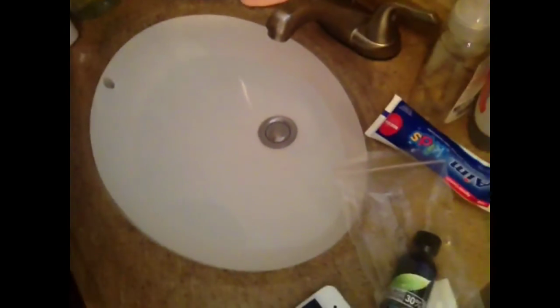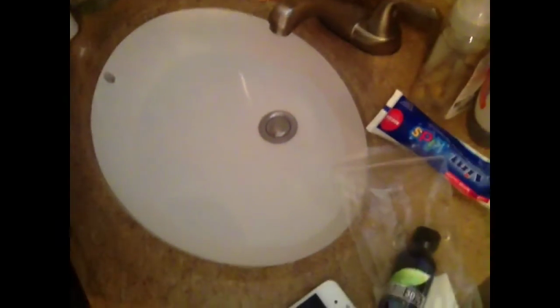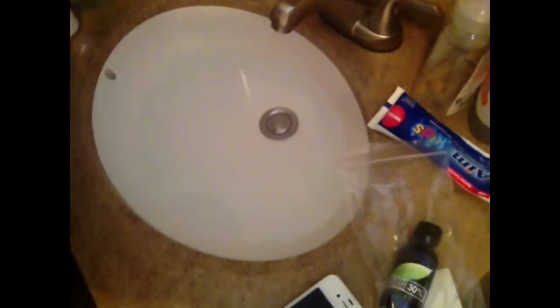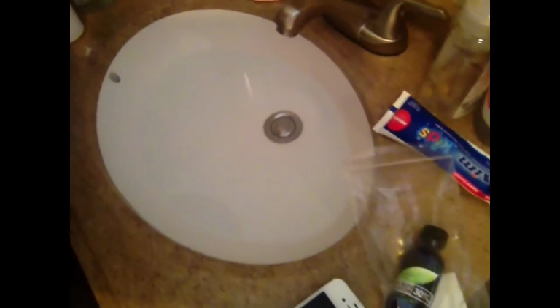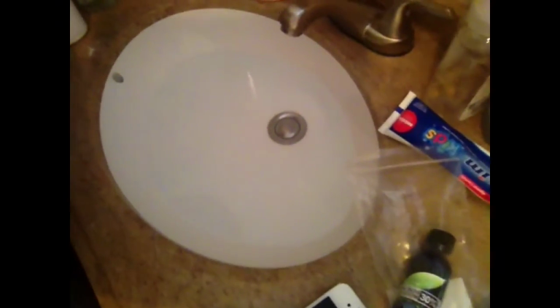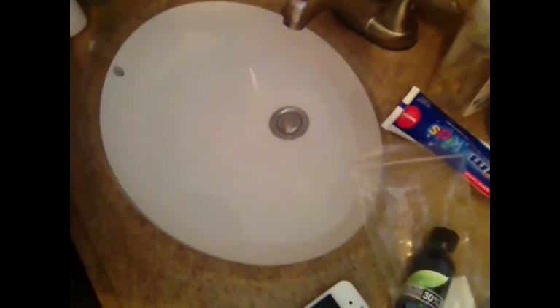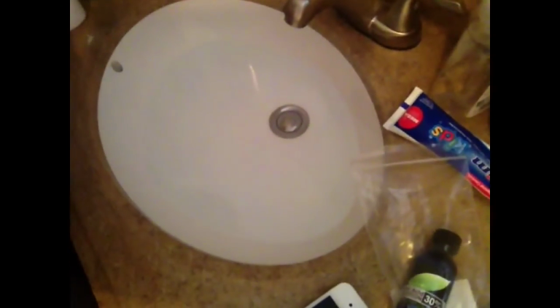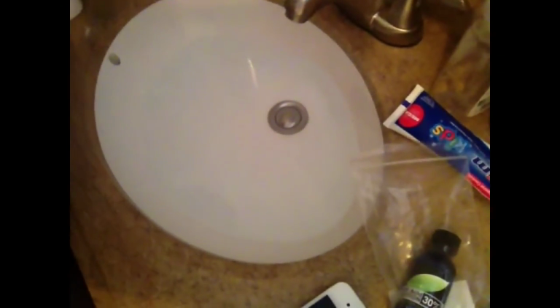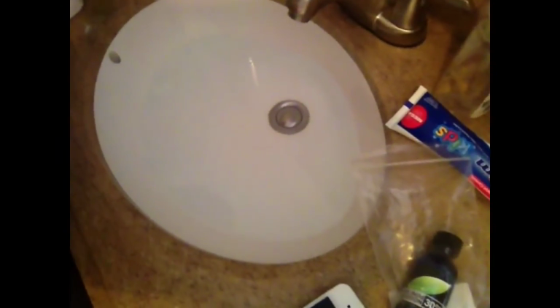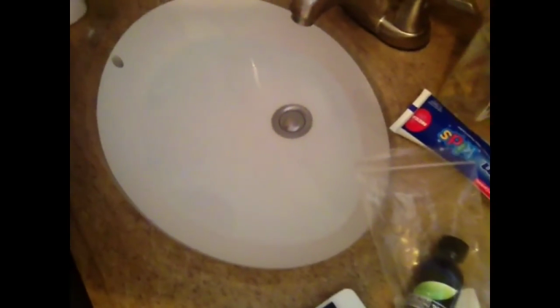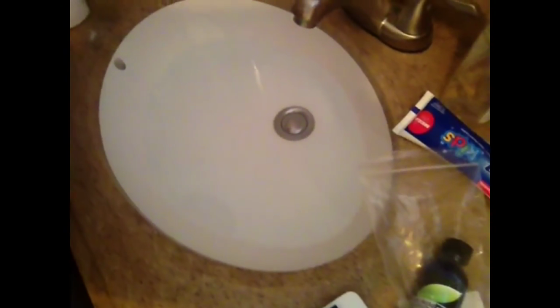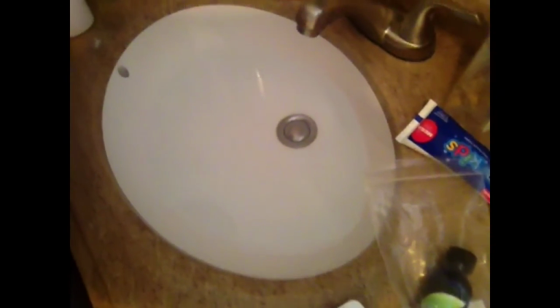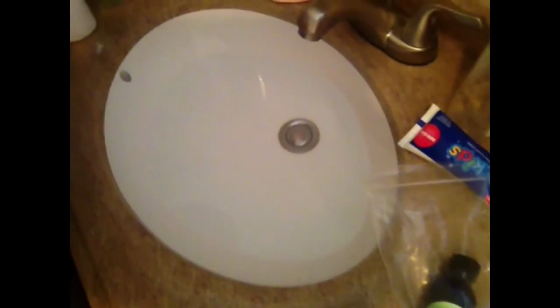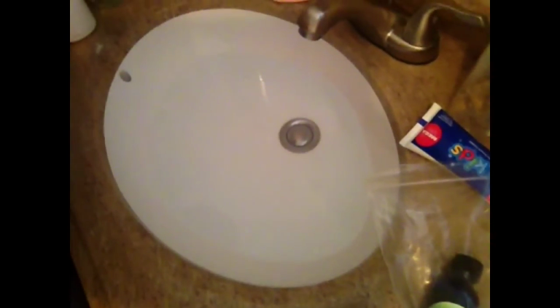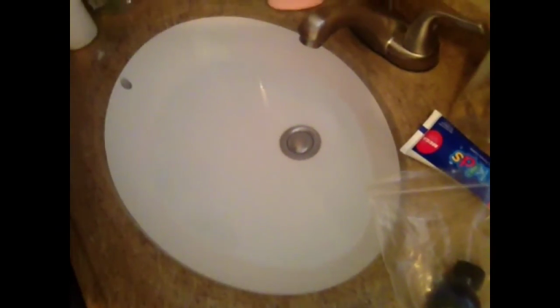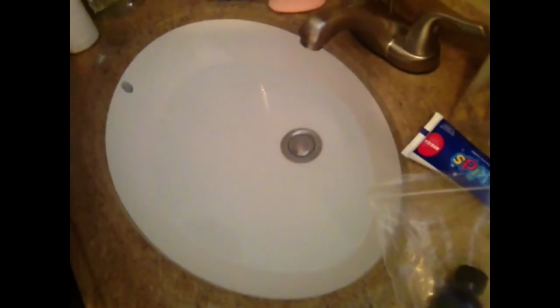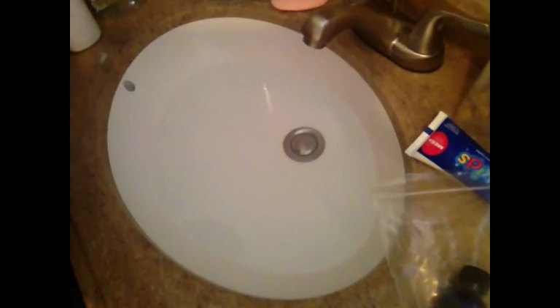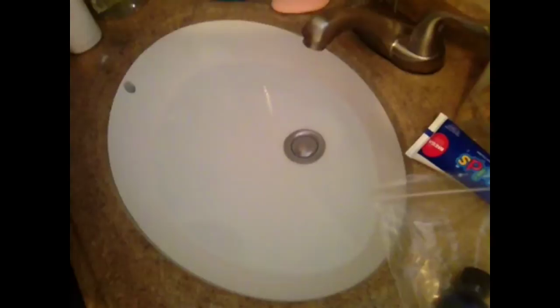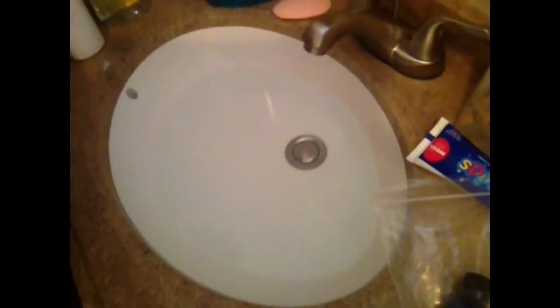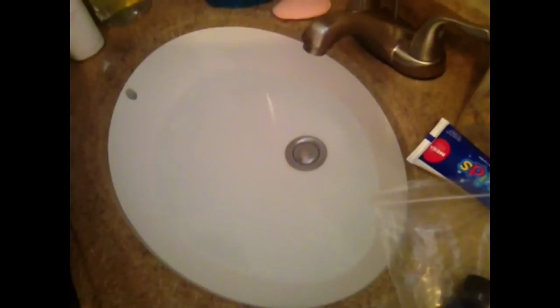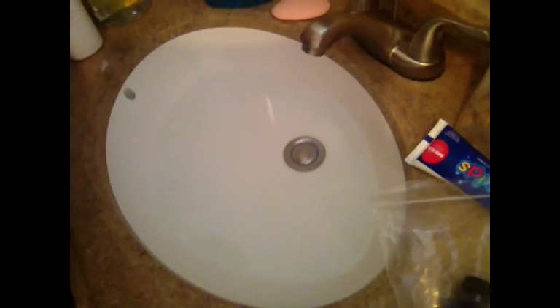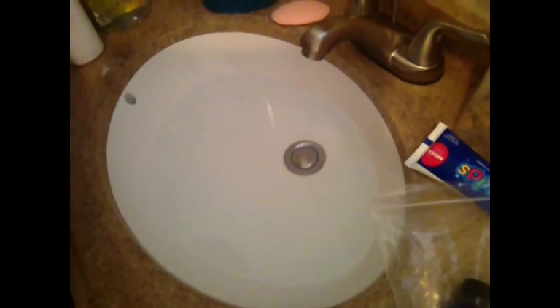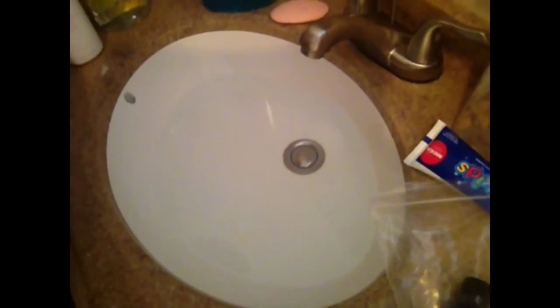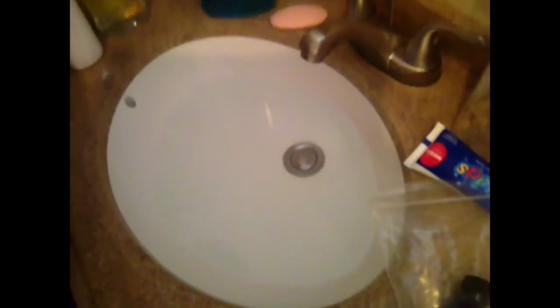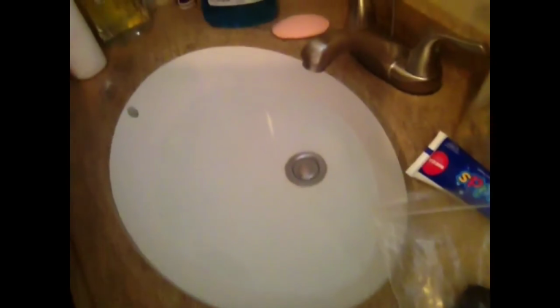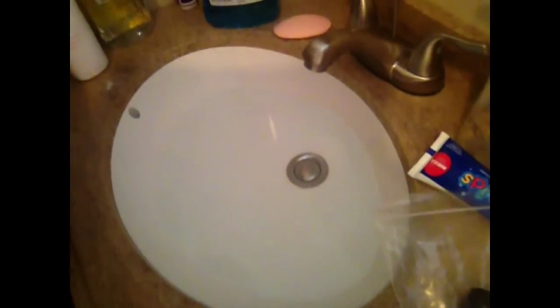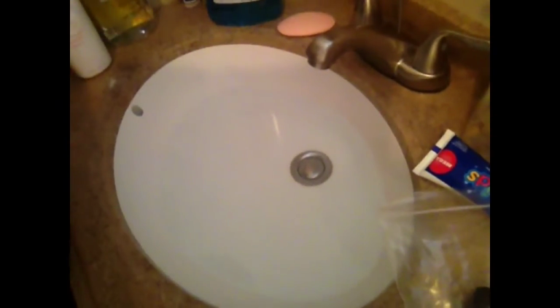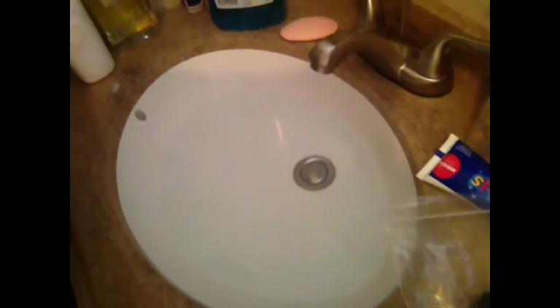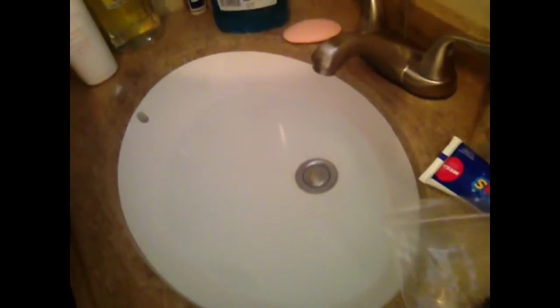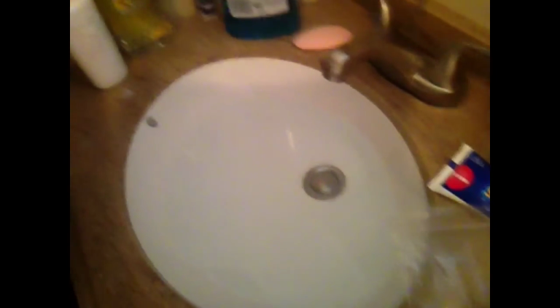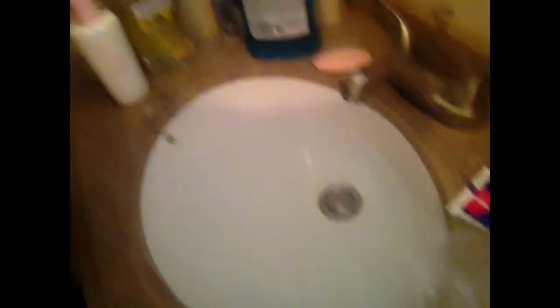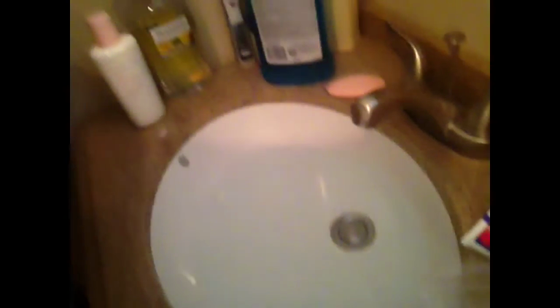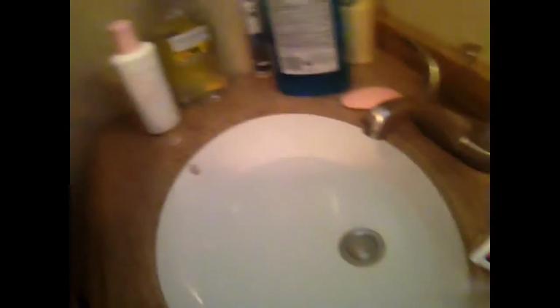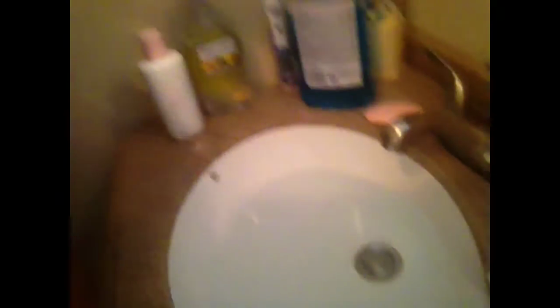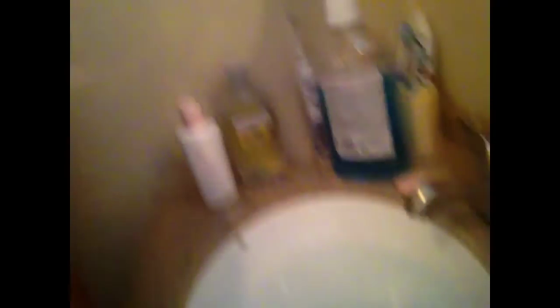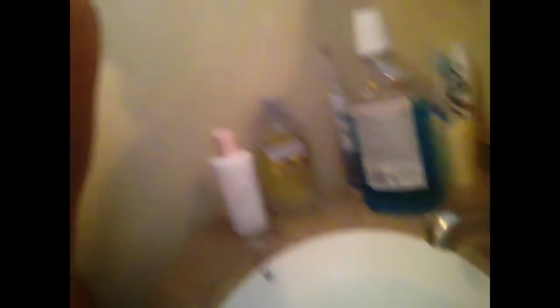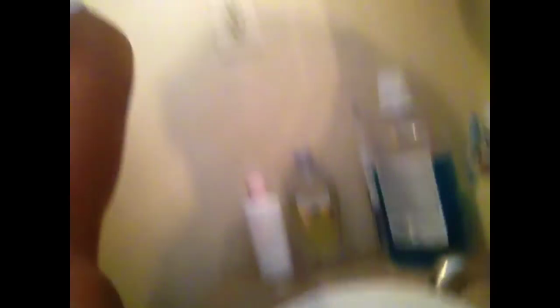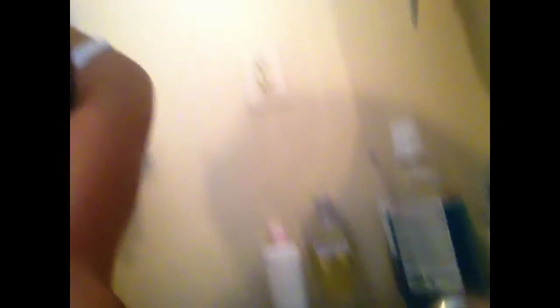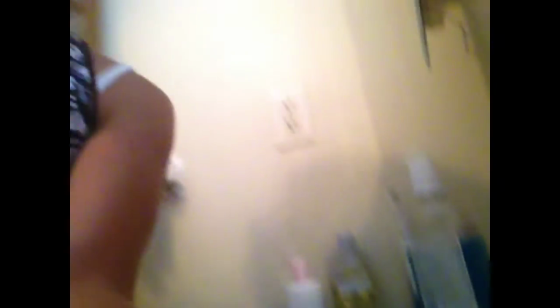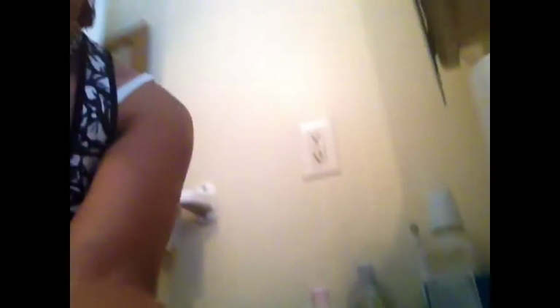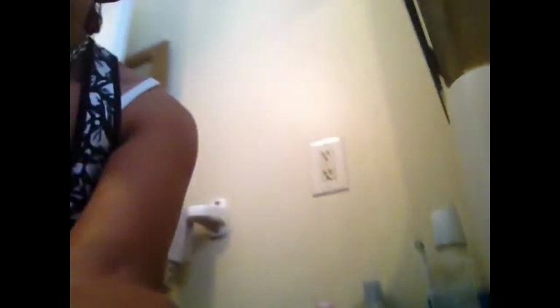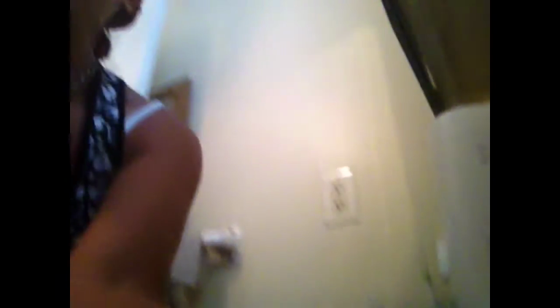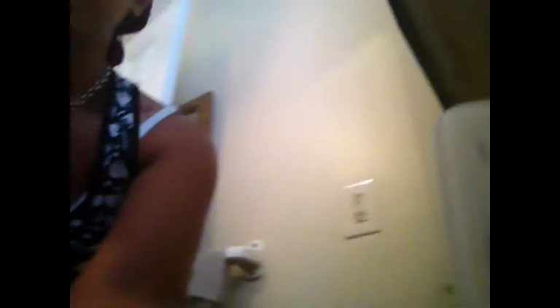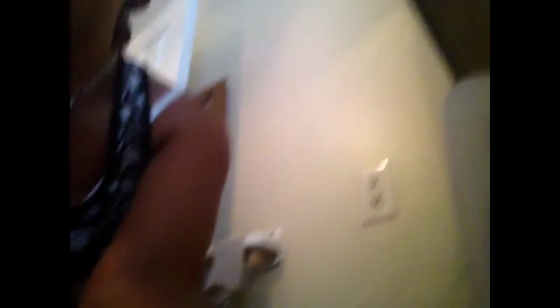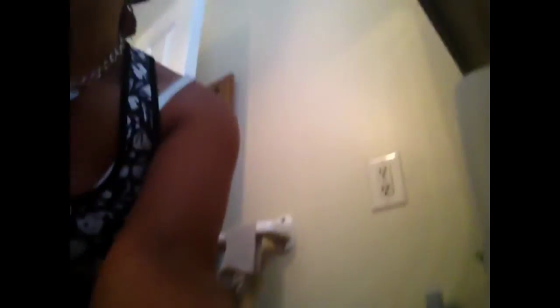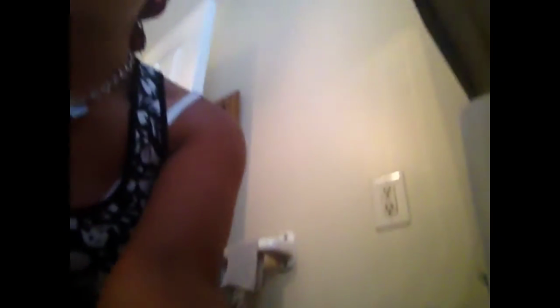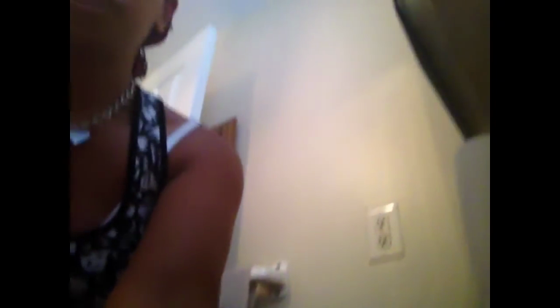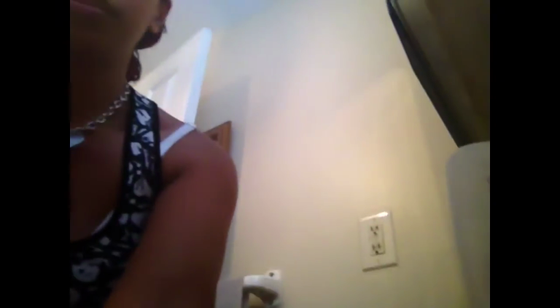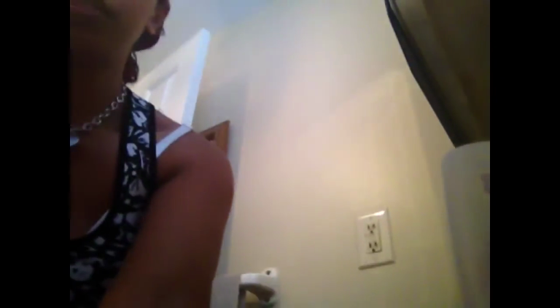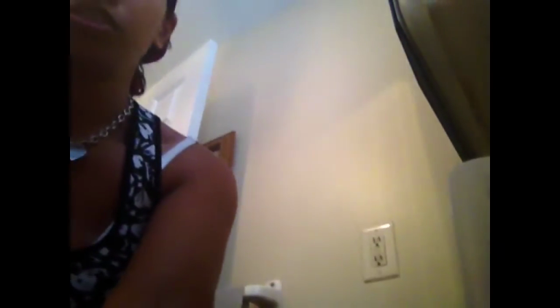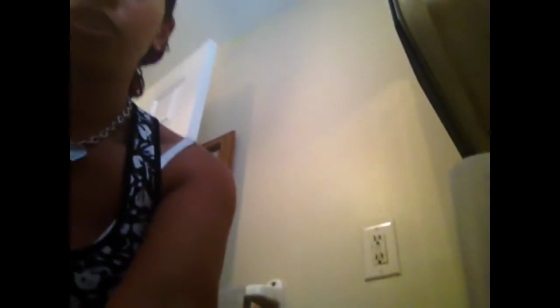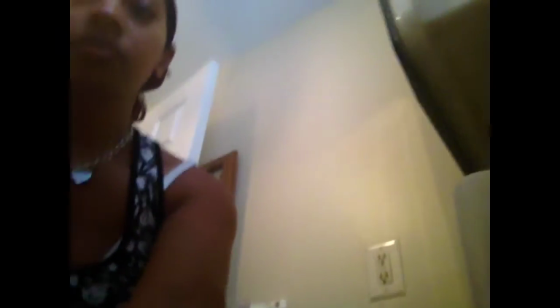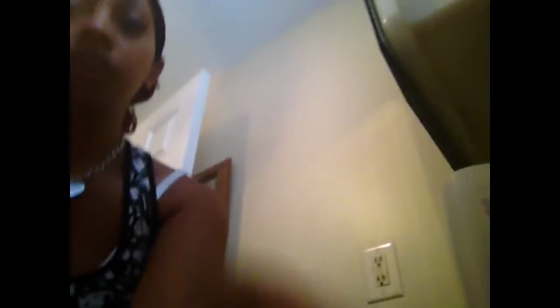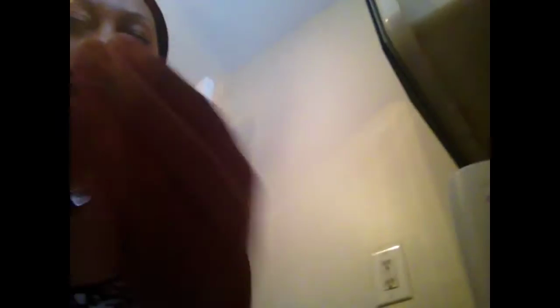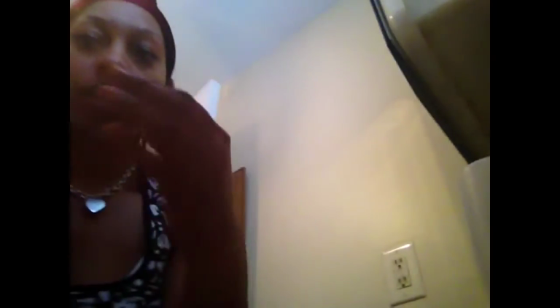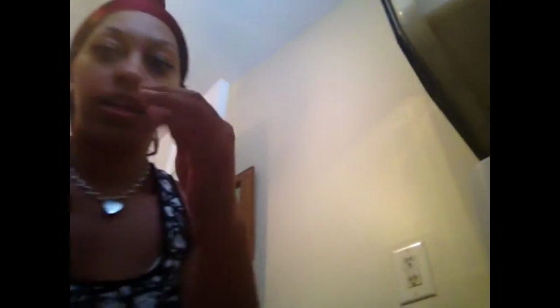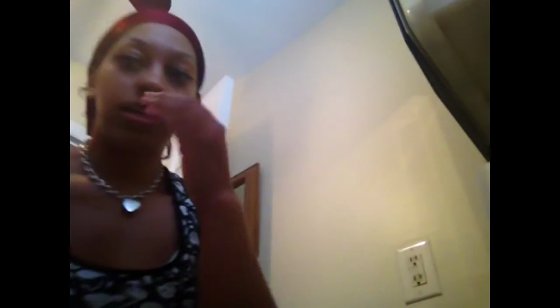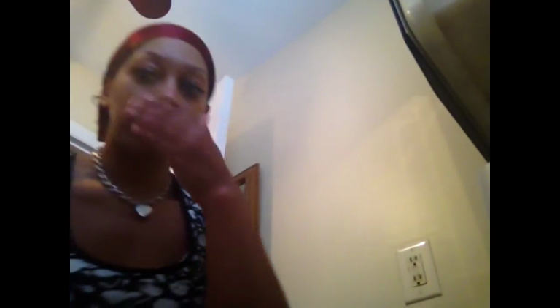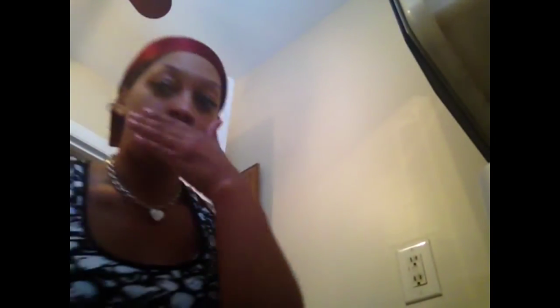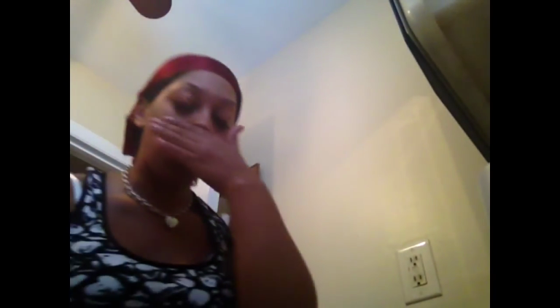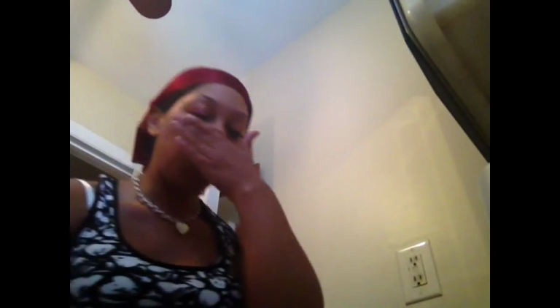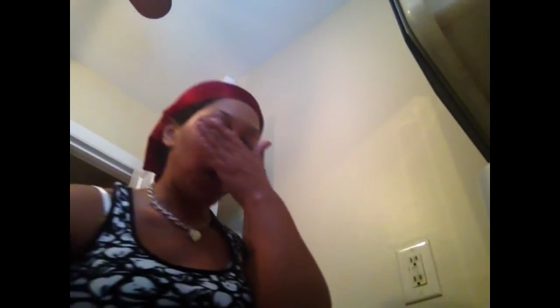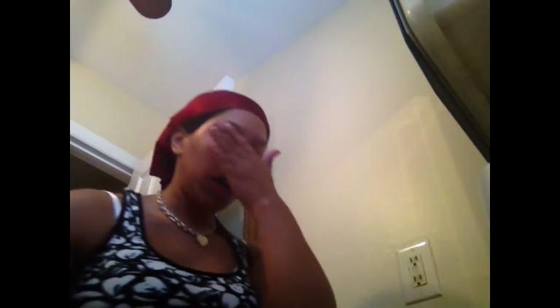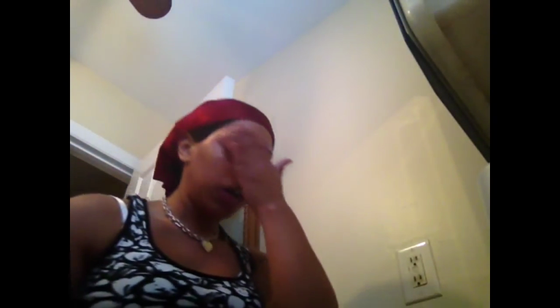I have my sink with water in it, and it has a quarter cup of baking soda dissolved in there already. It is cold water.